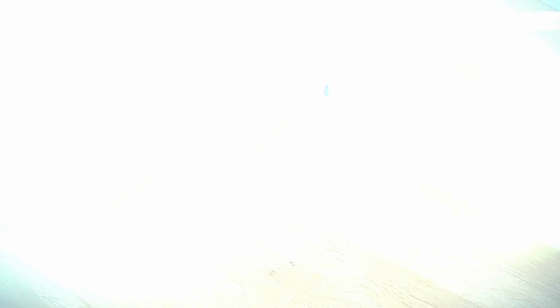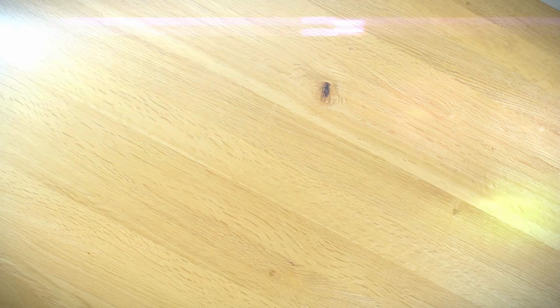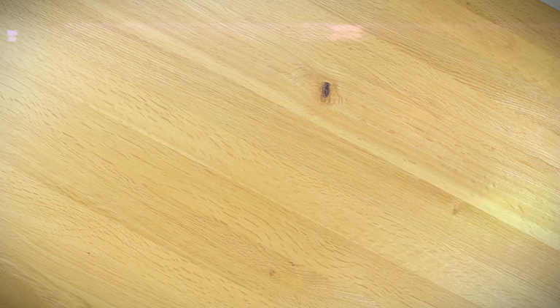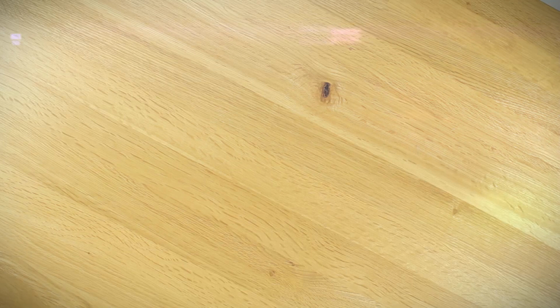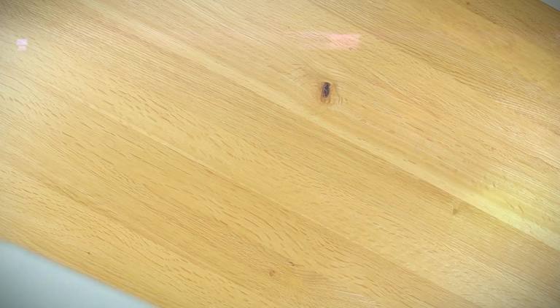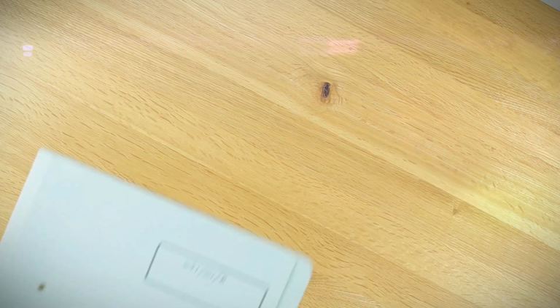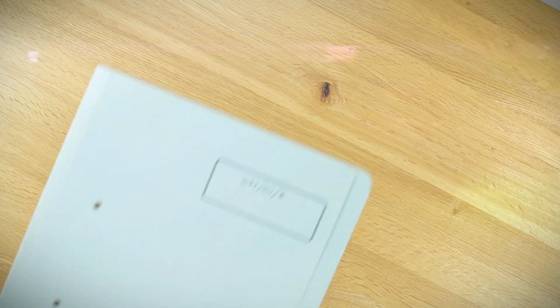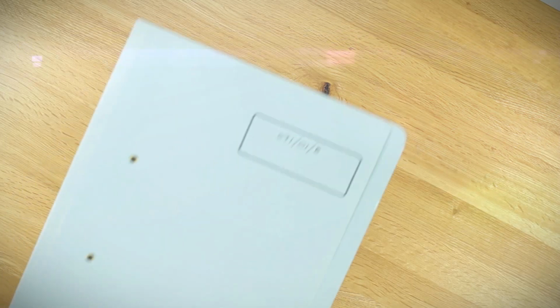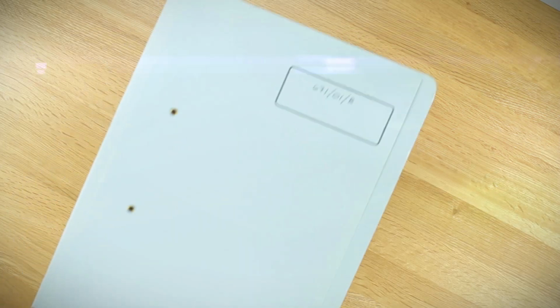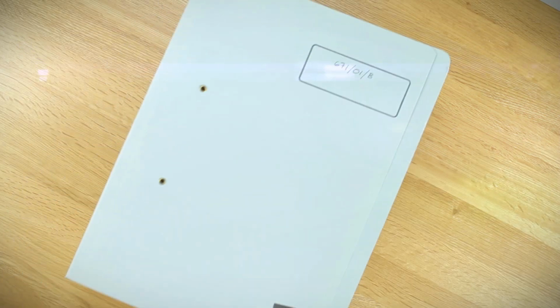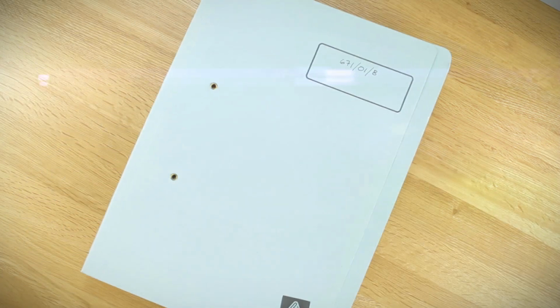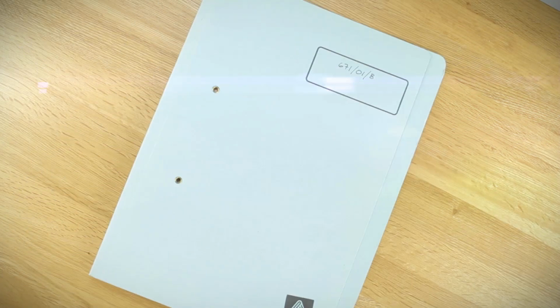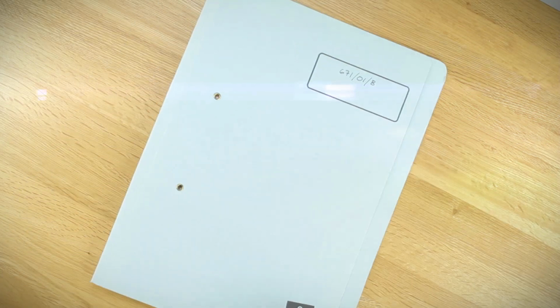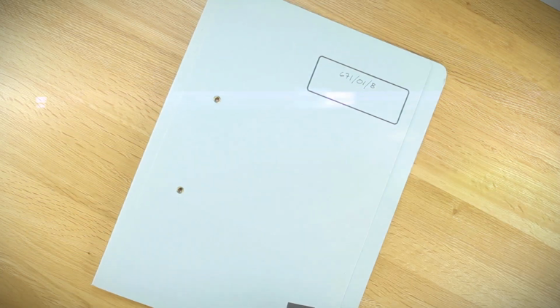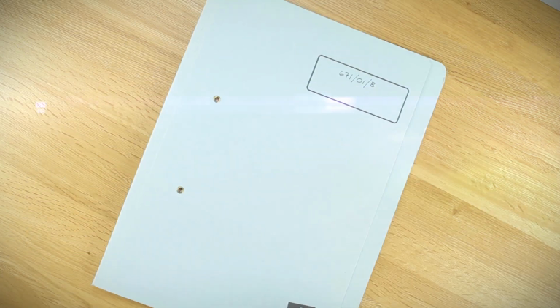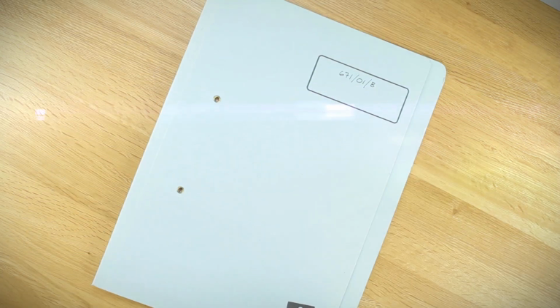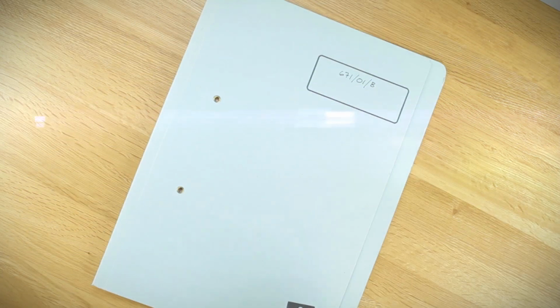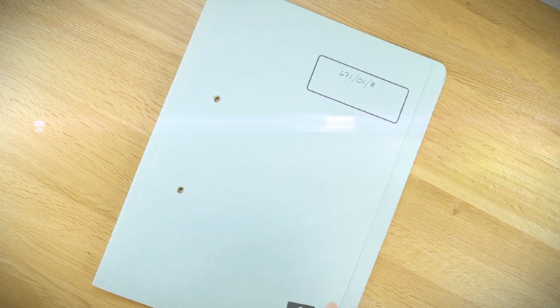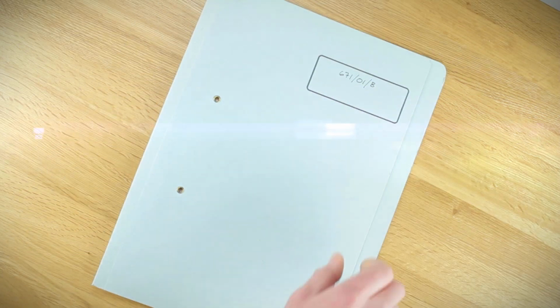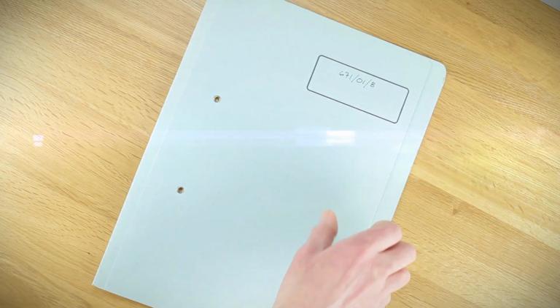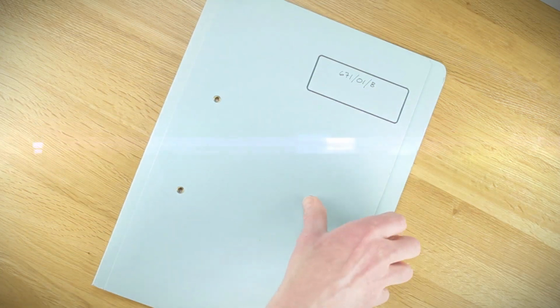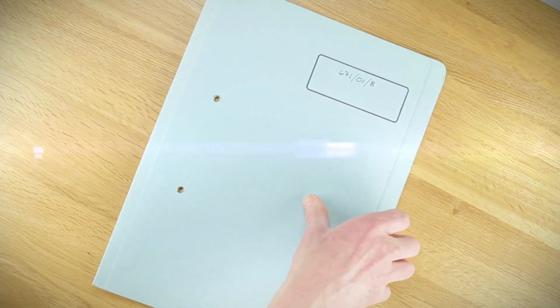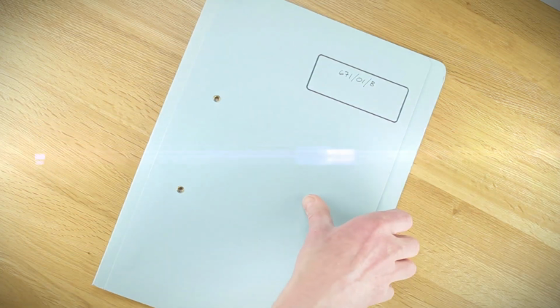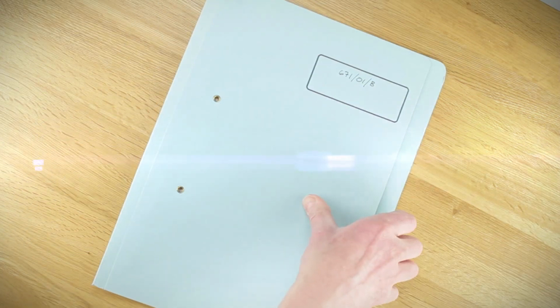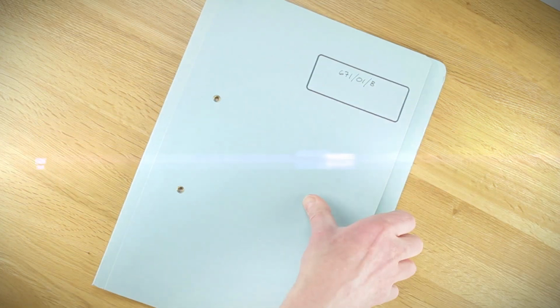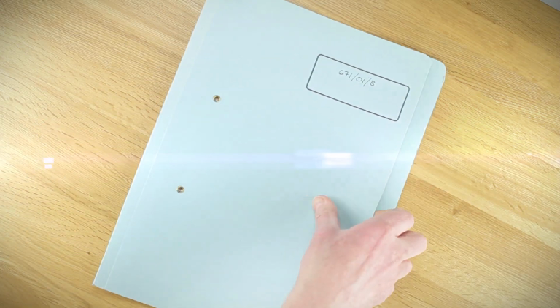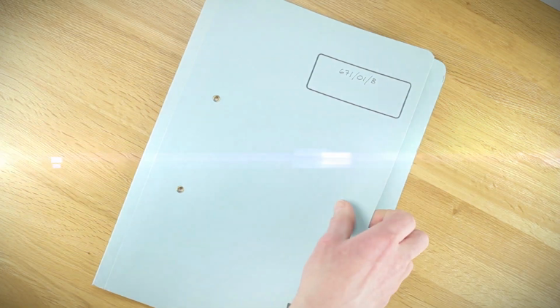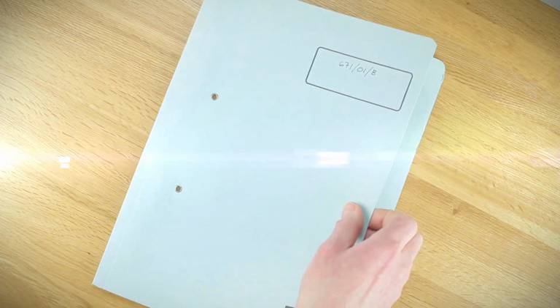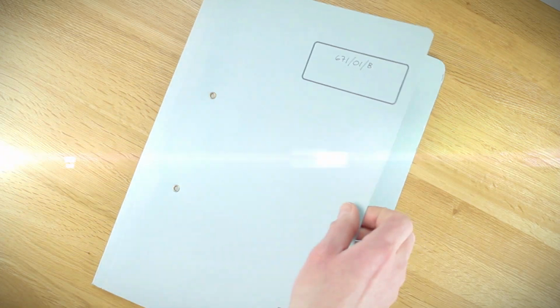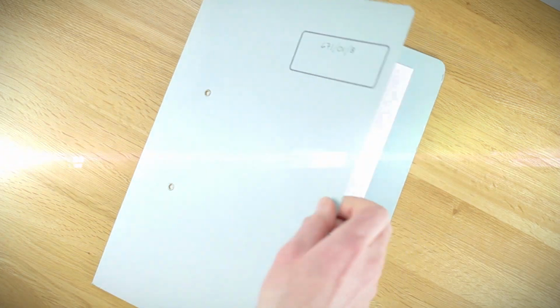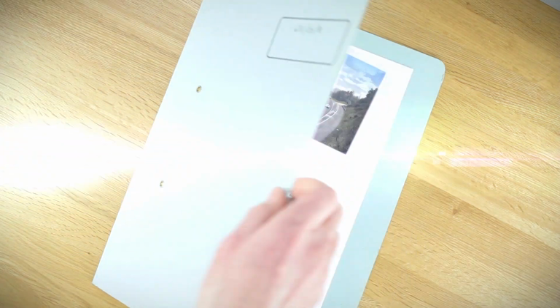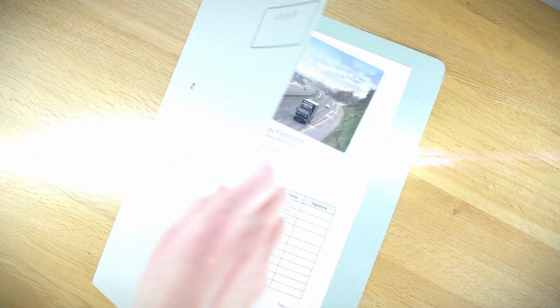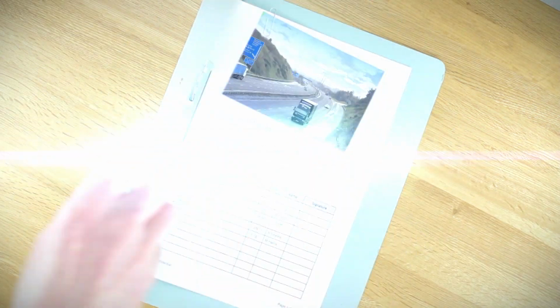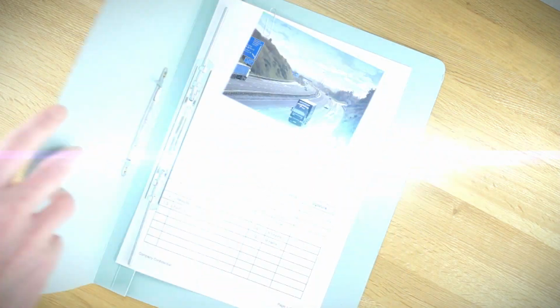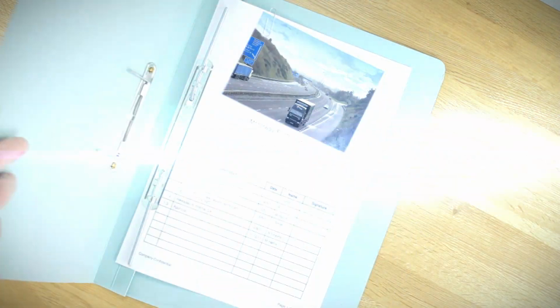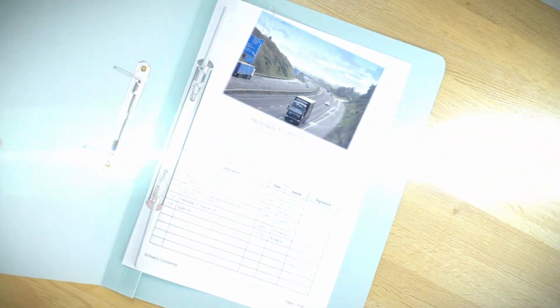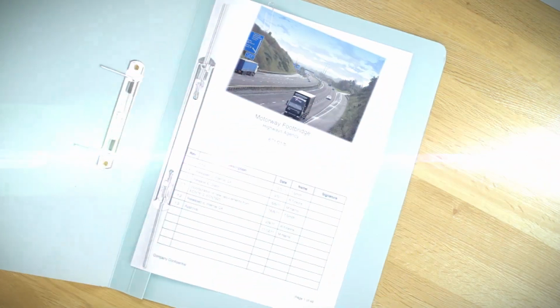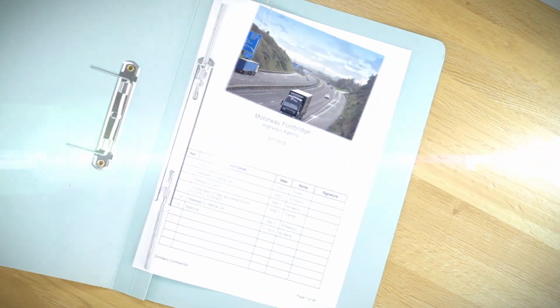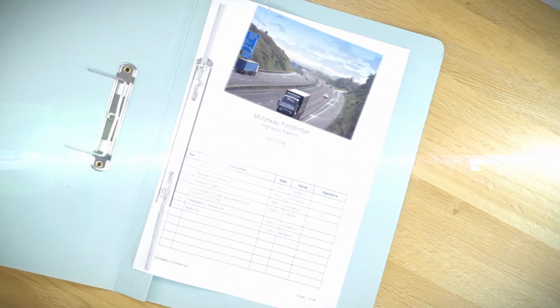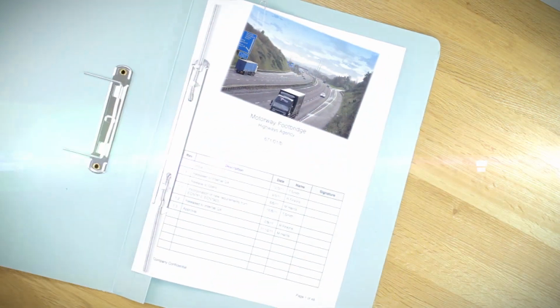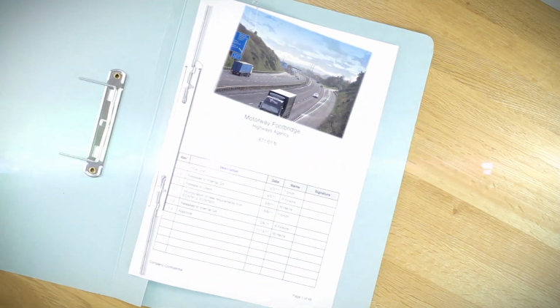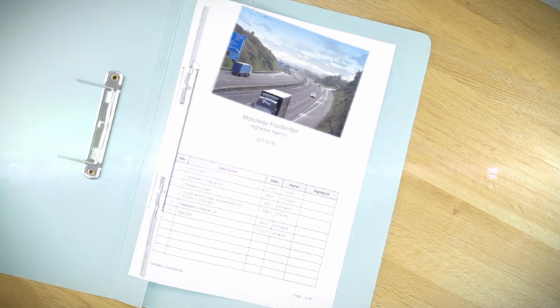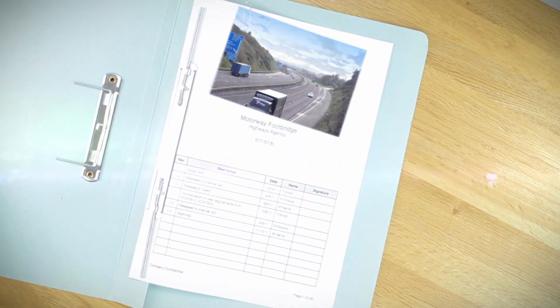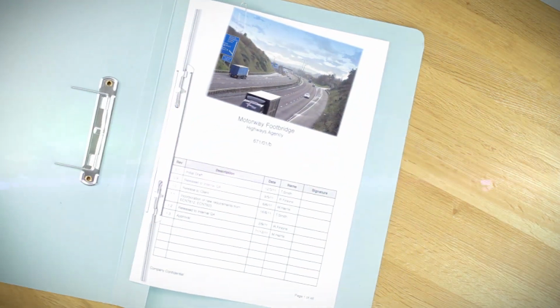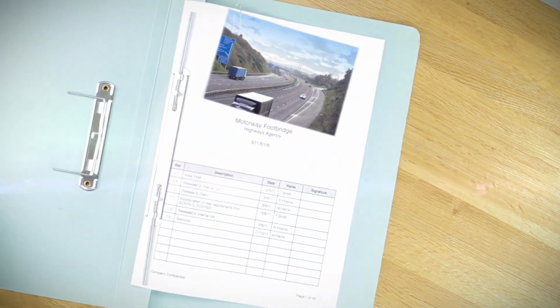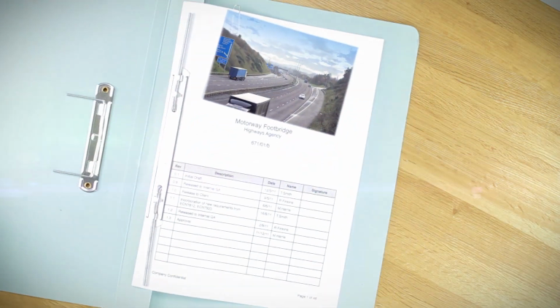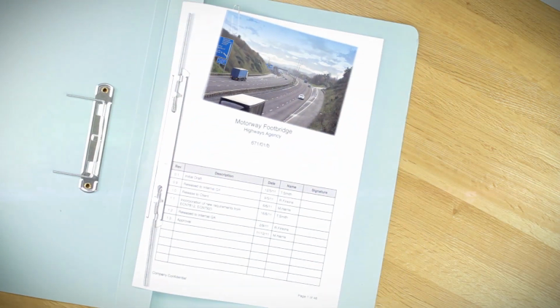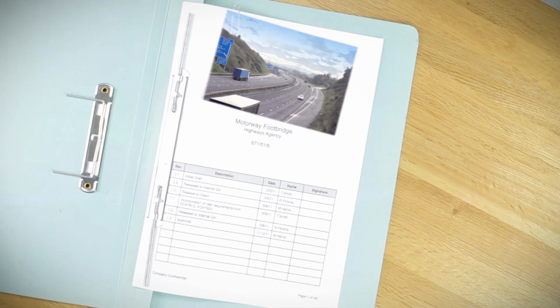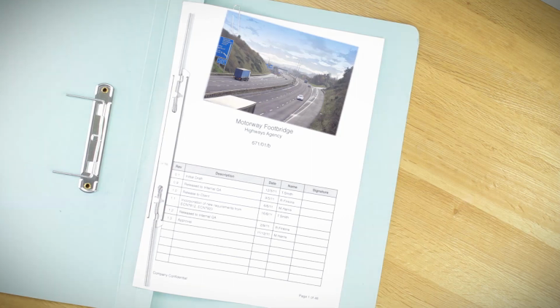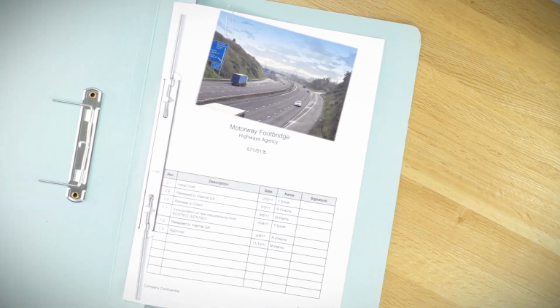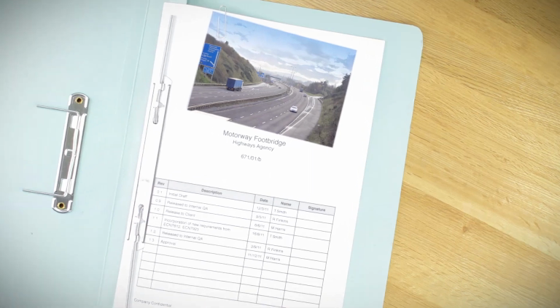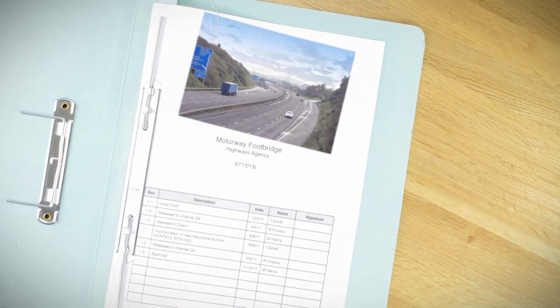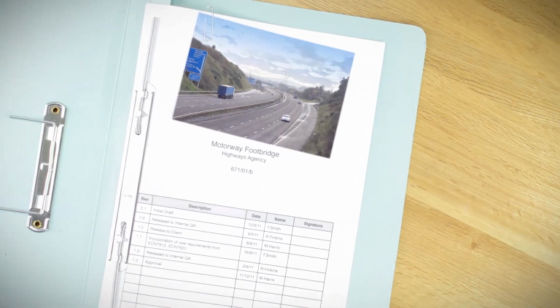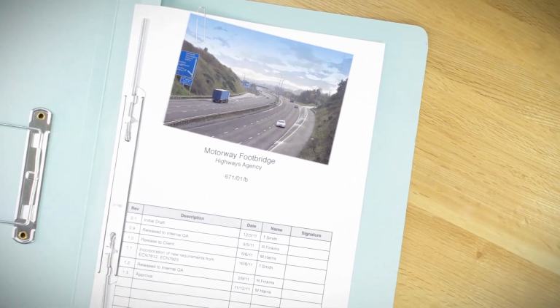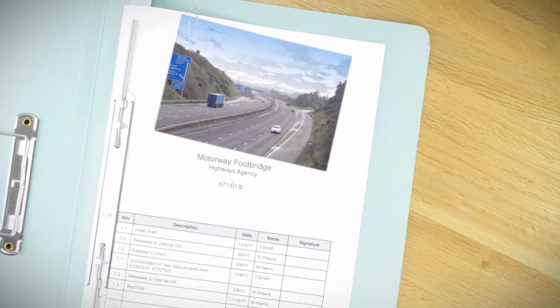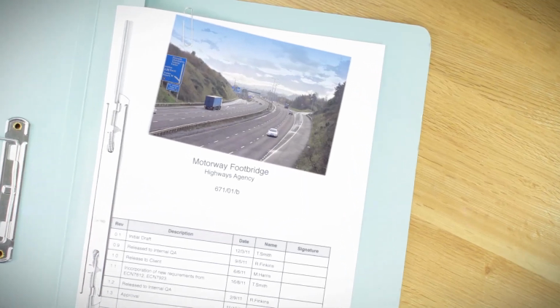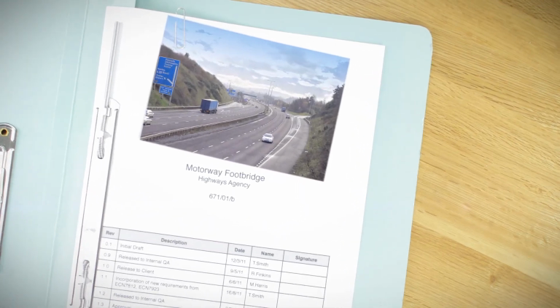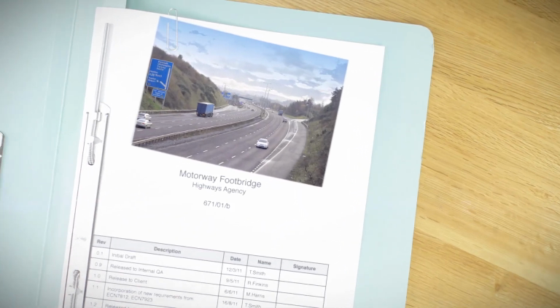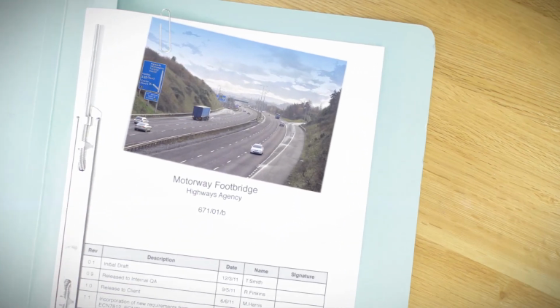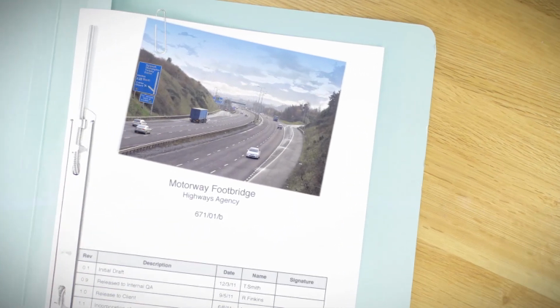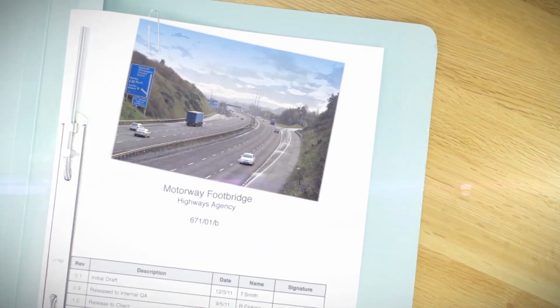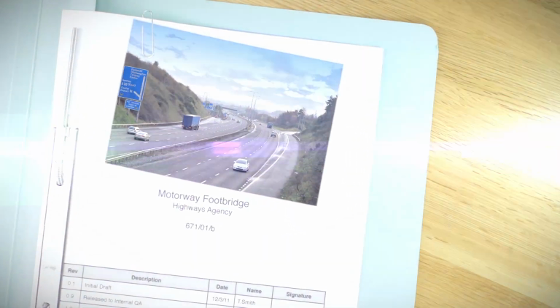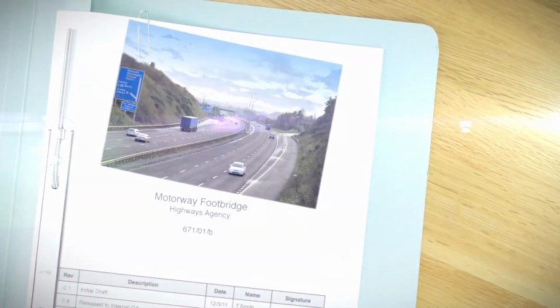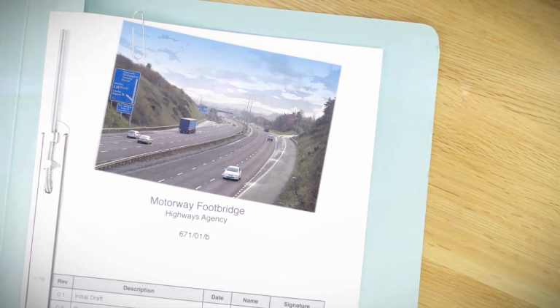As a technical professional you want to use your time effectively — designing, being creative, not hunting for standards.